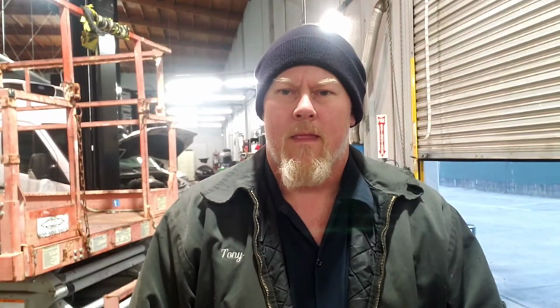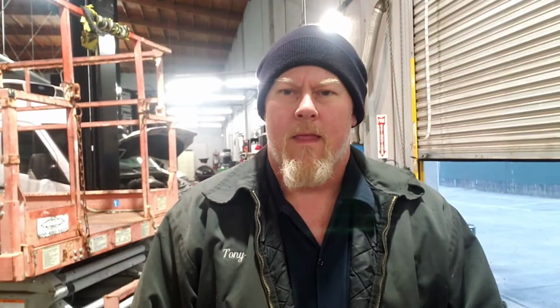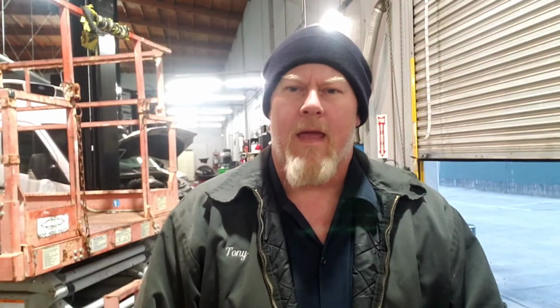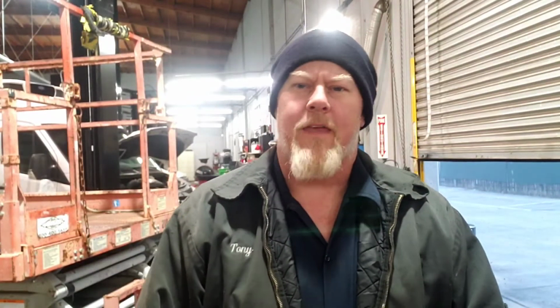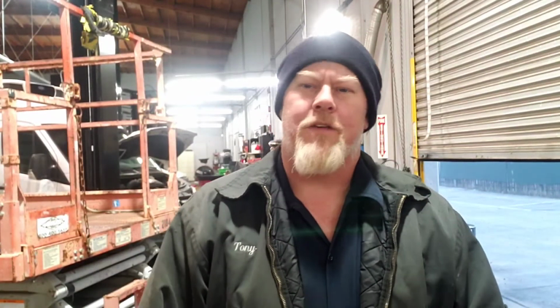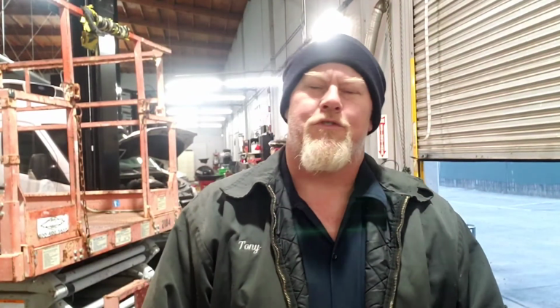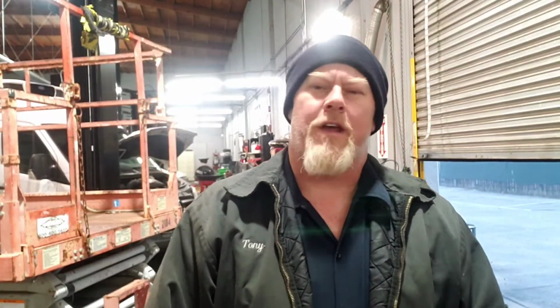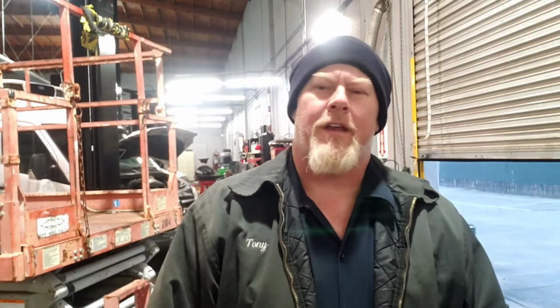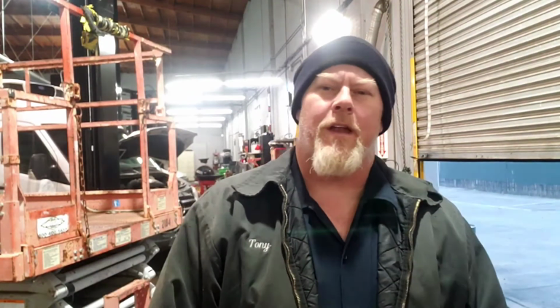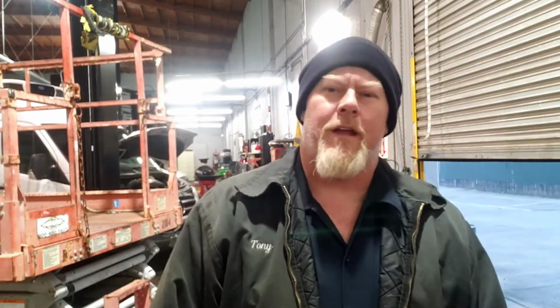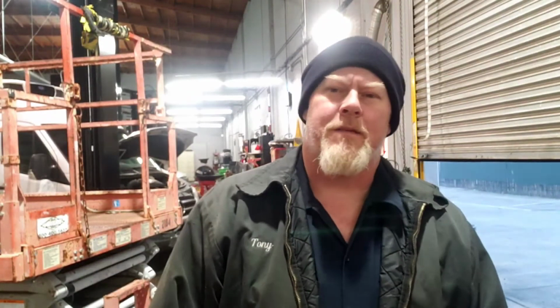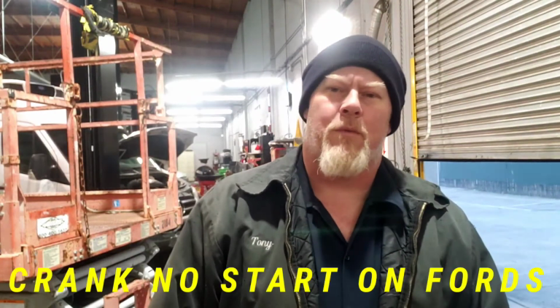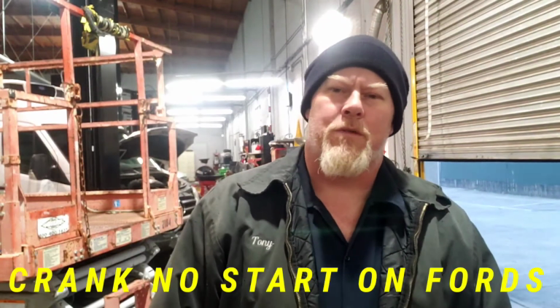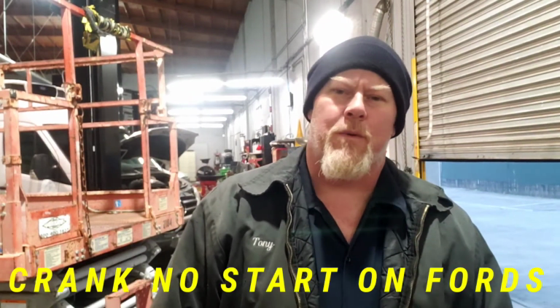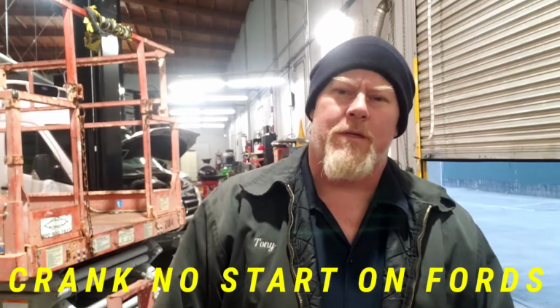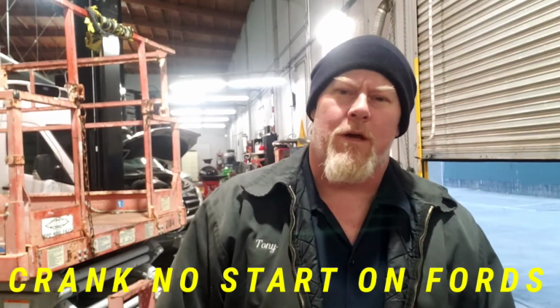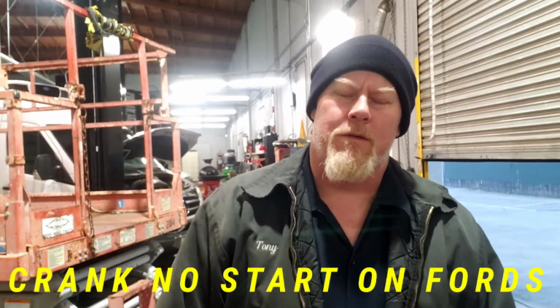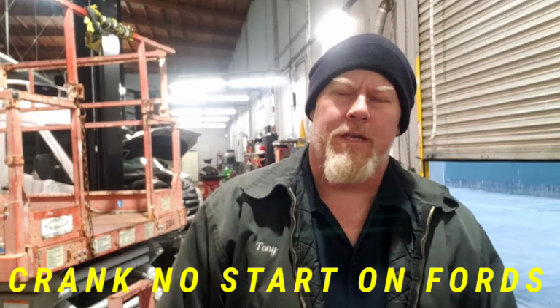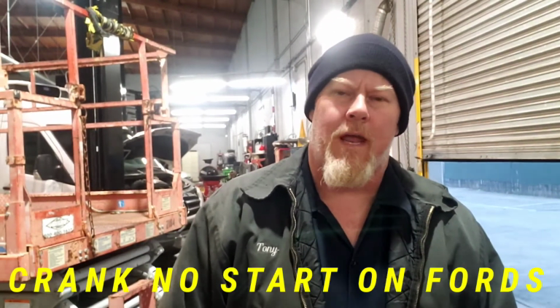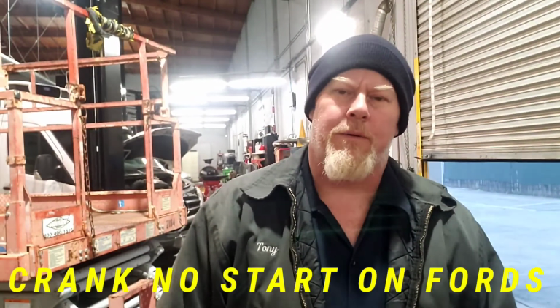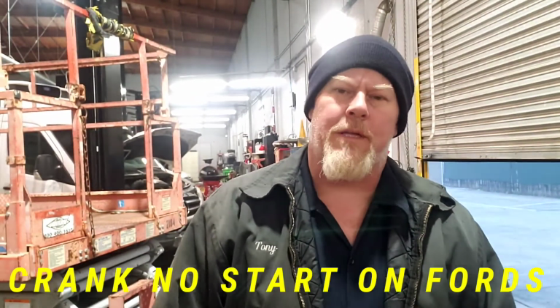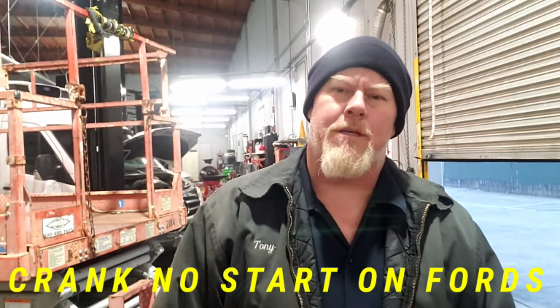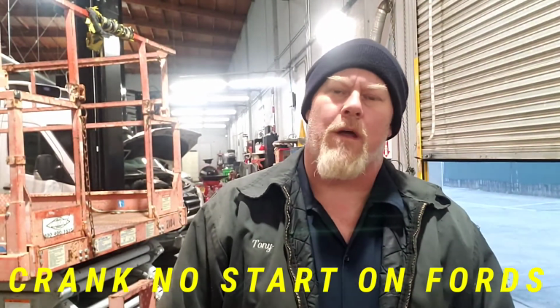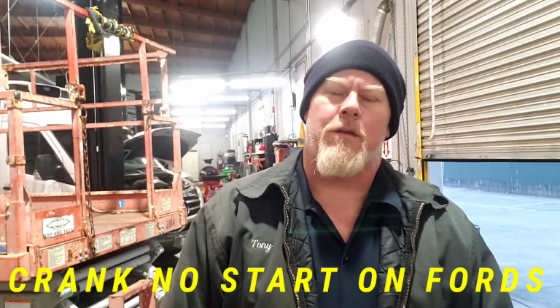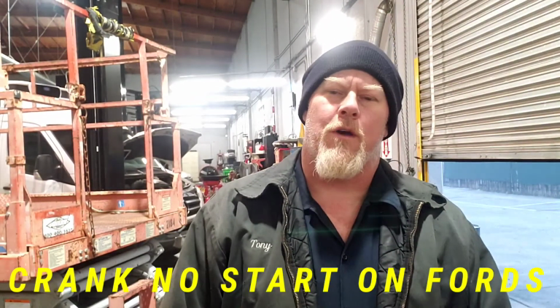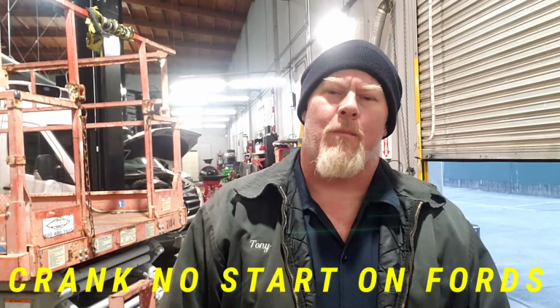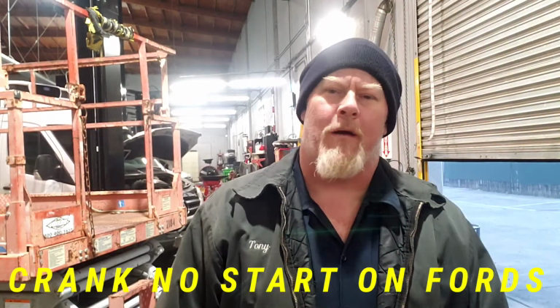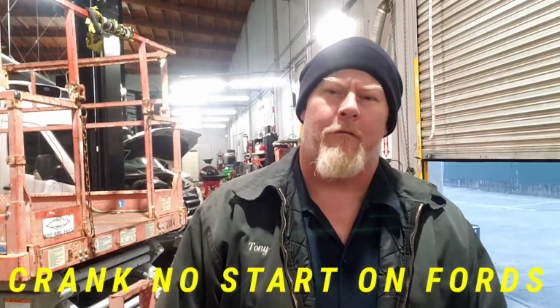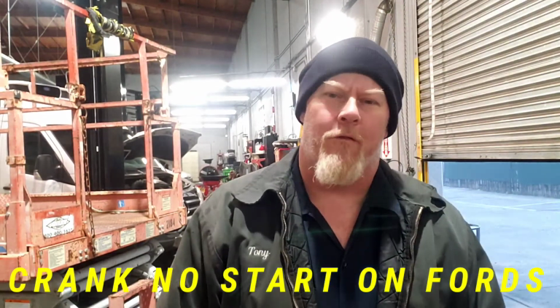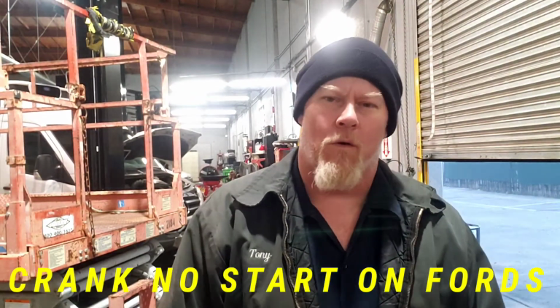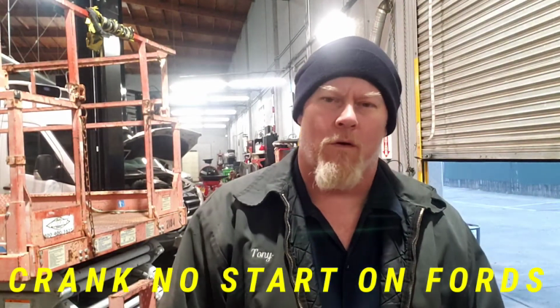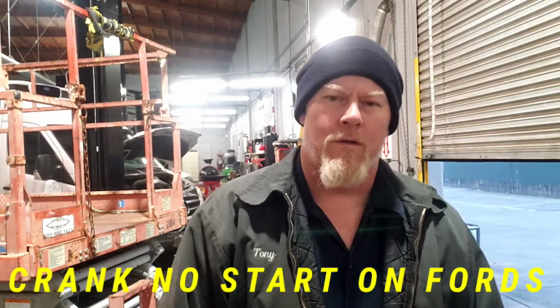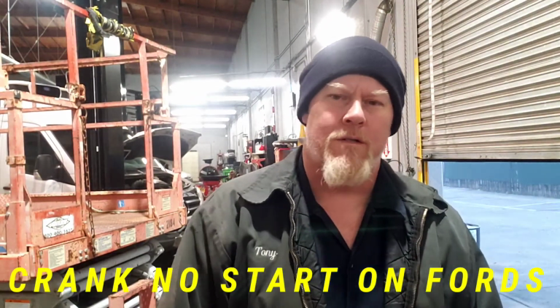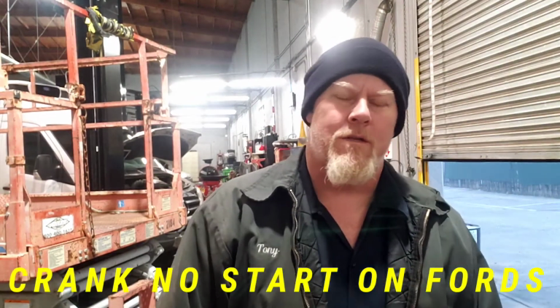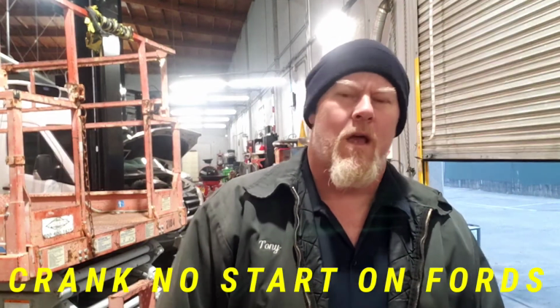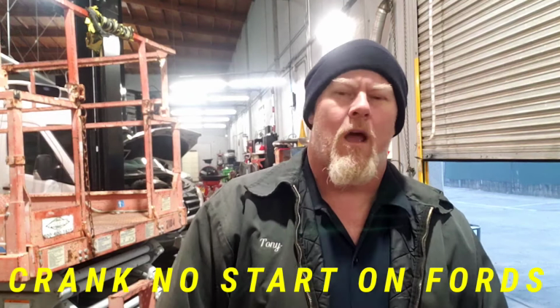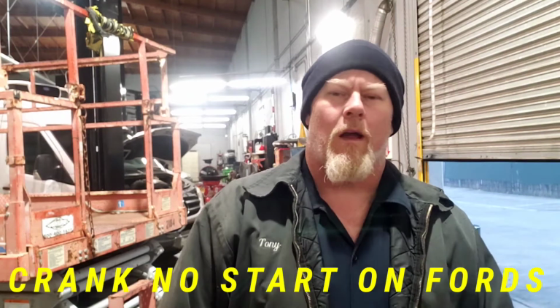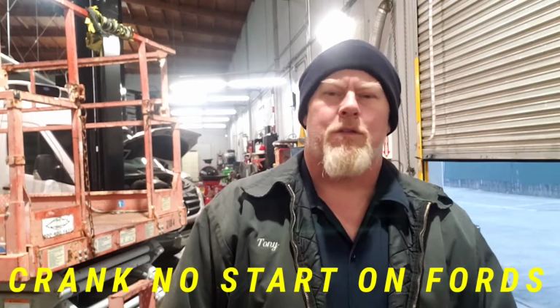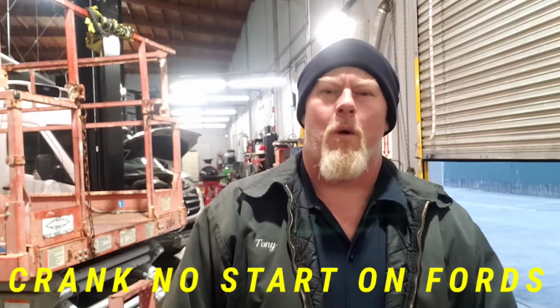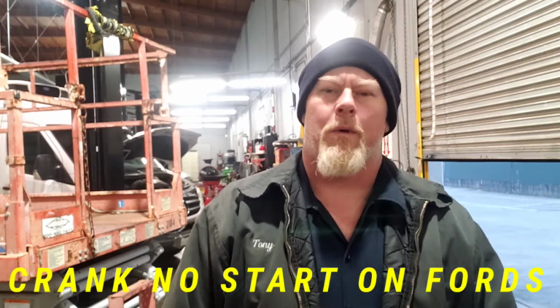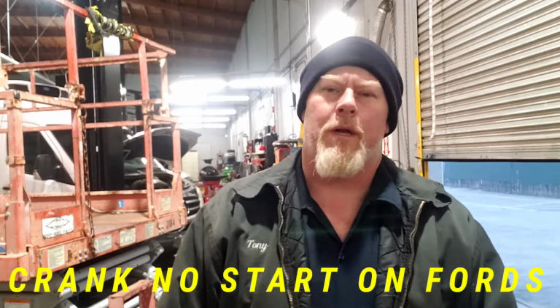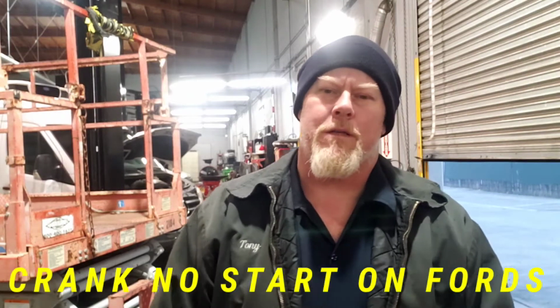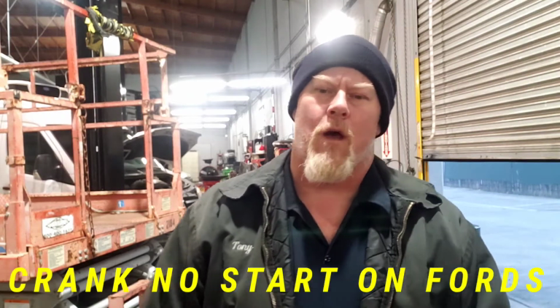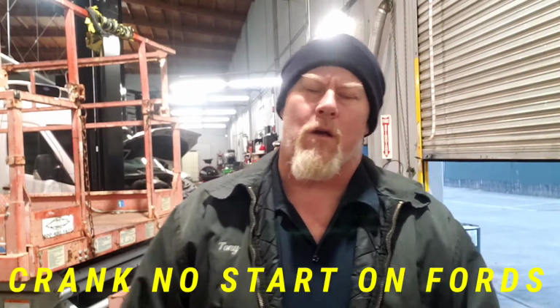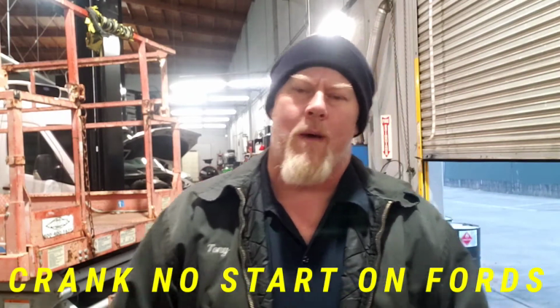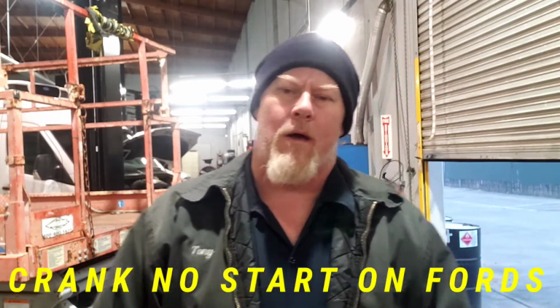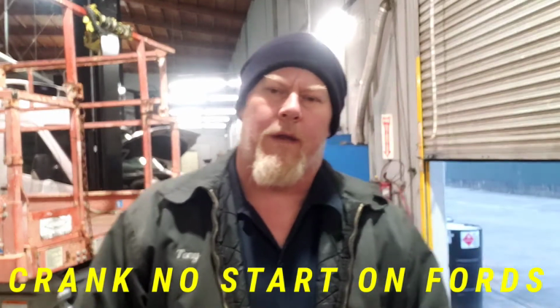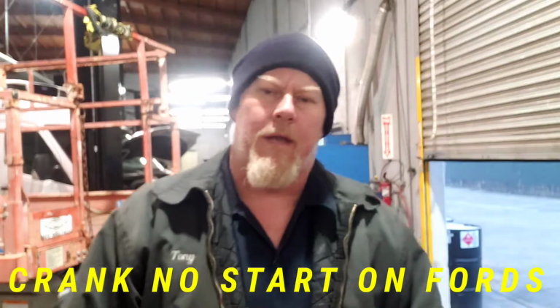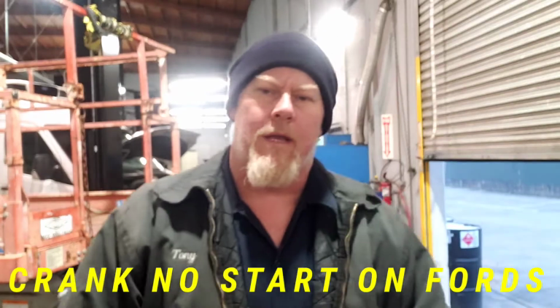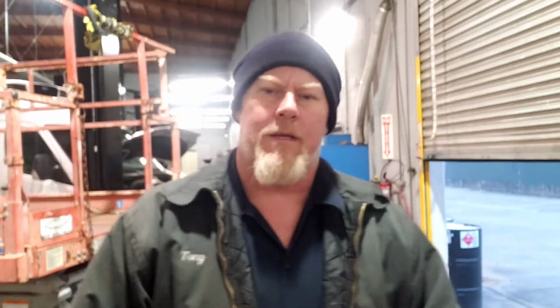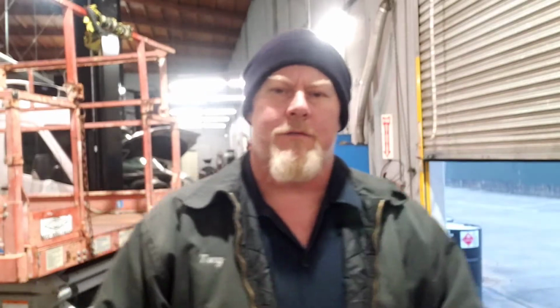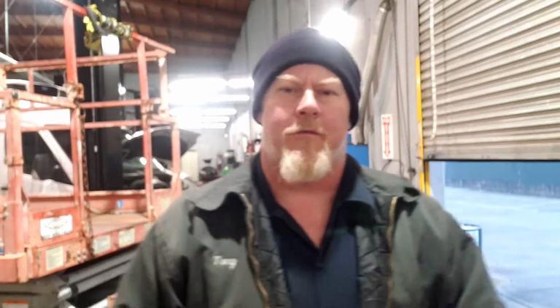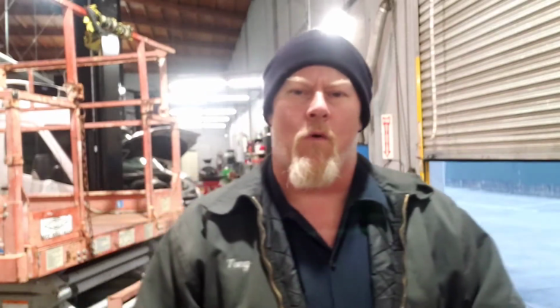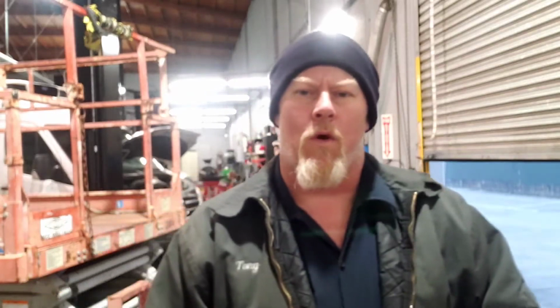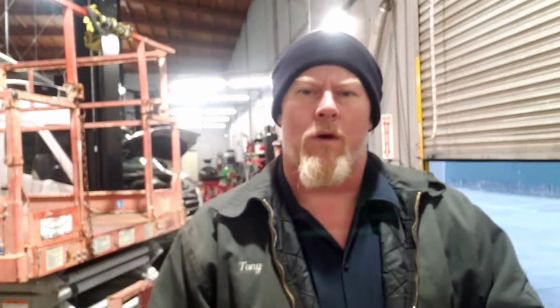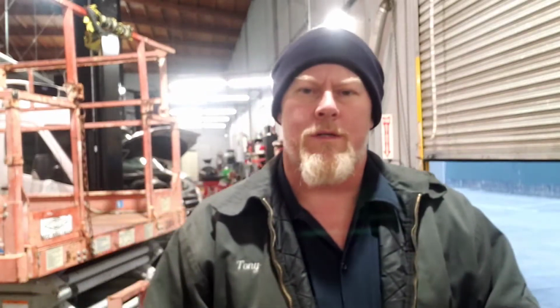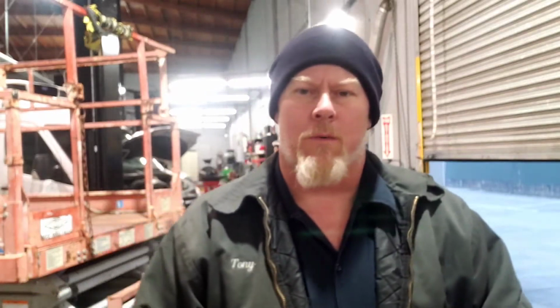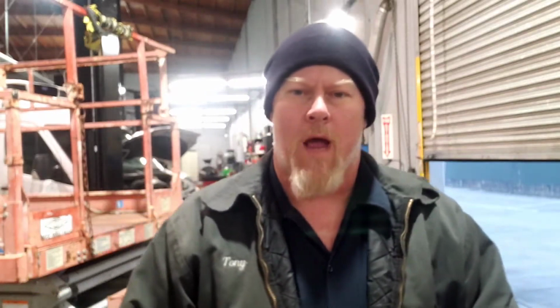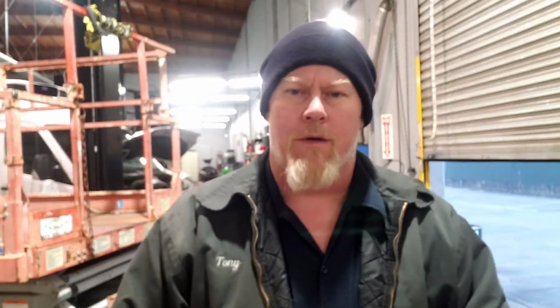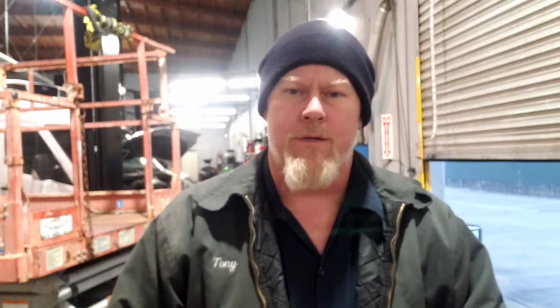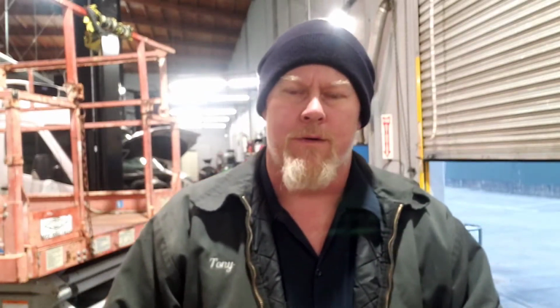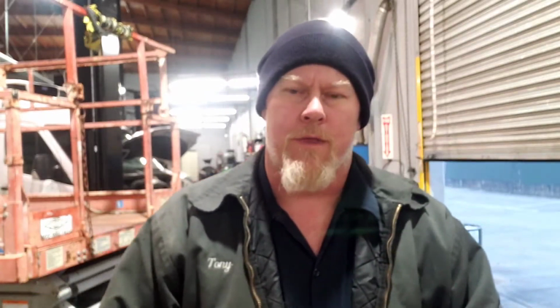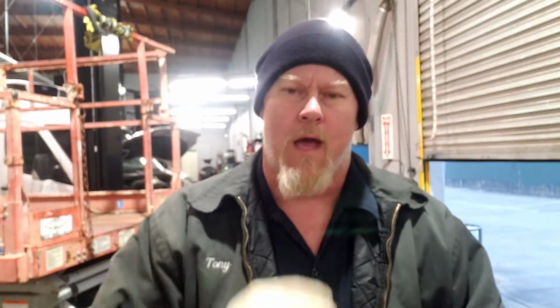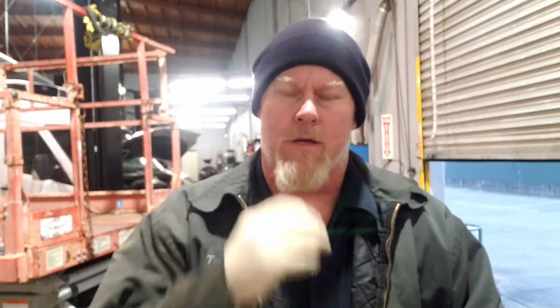Hey, thanks for checking out Nuts and Bolts with Tone. Today I want to talk to you about Fords — specifically Fords around 2000.